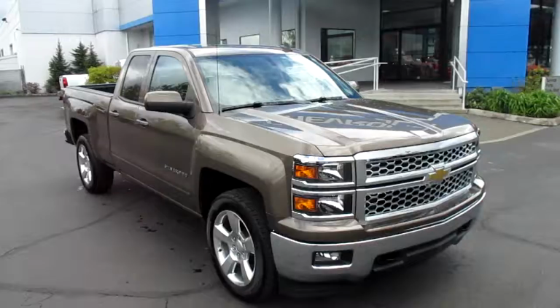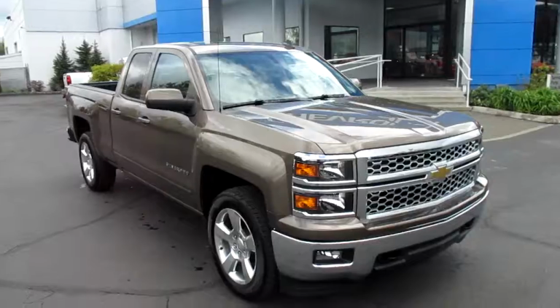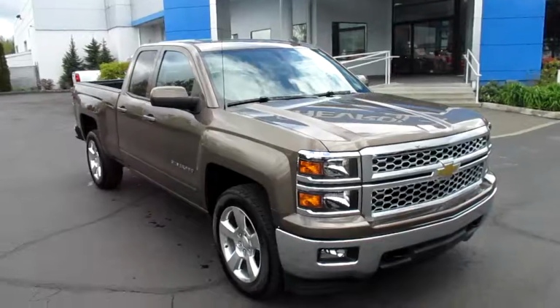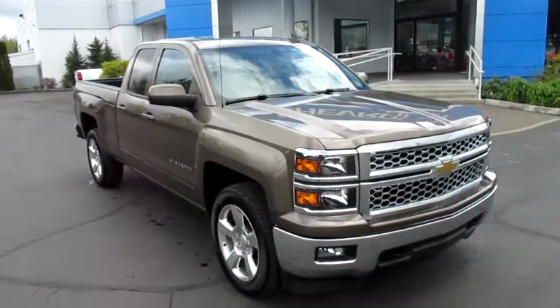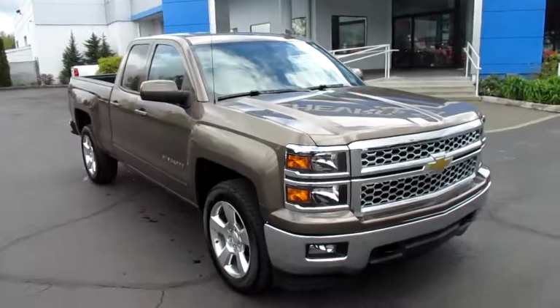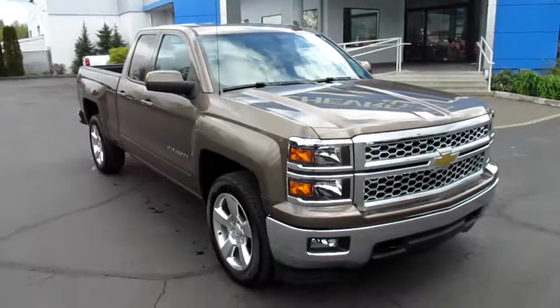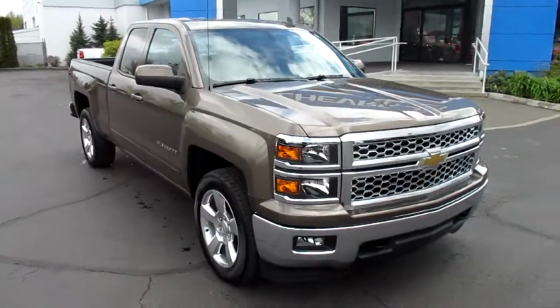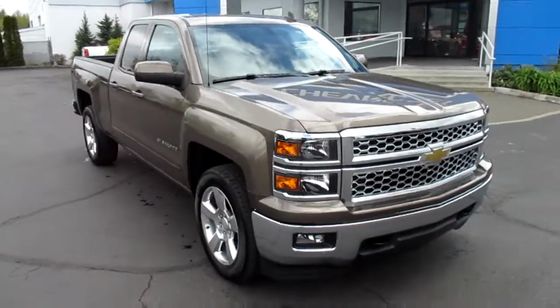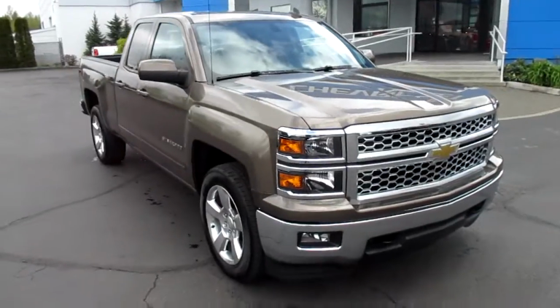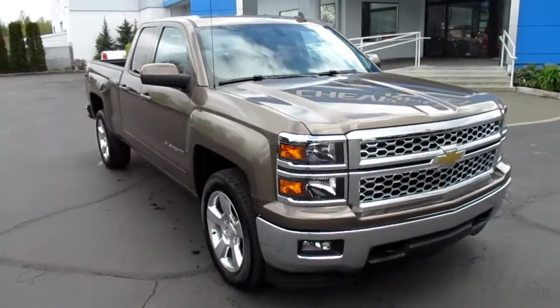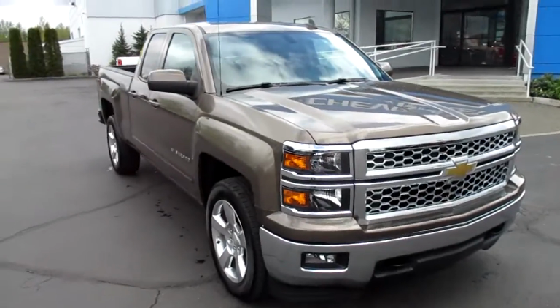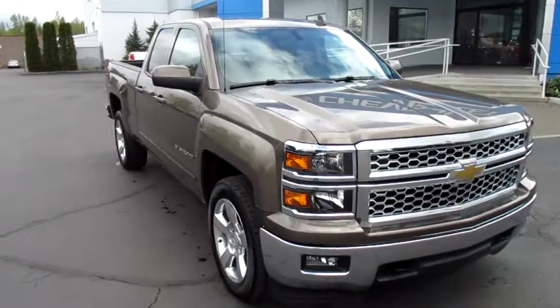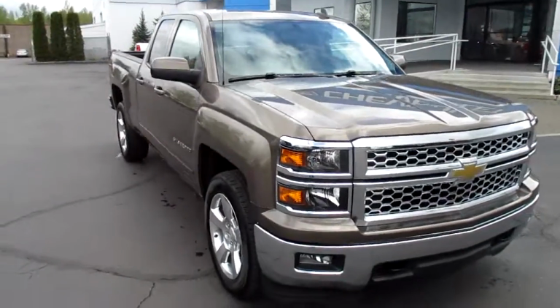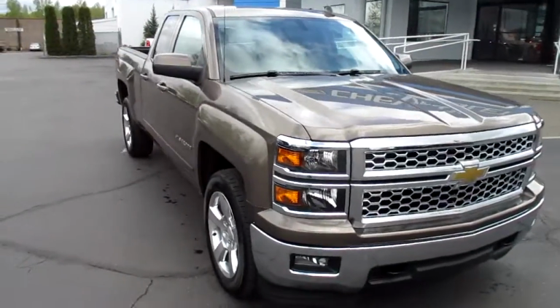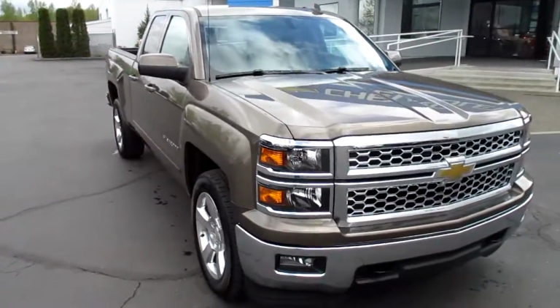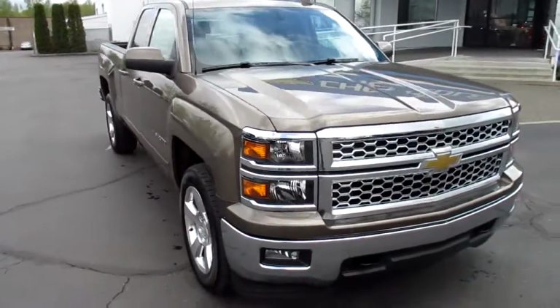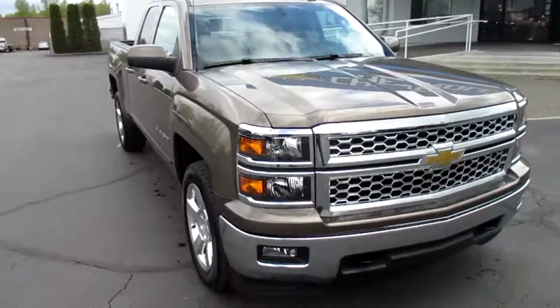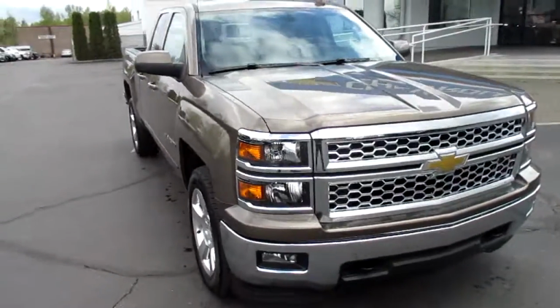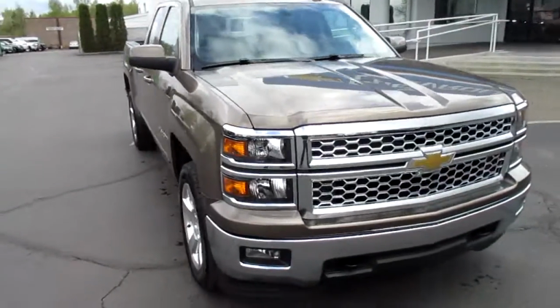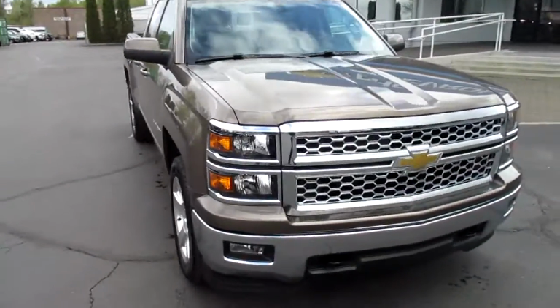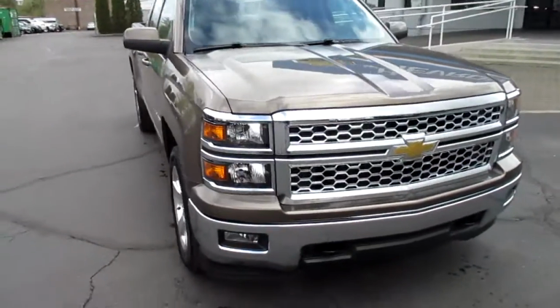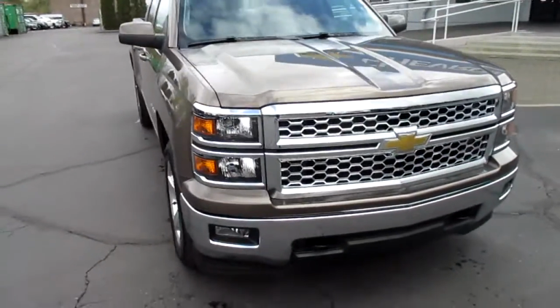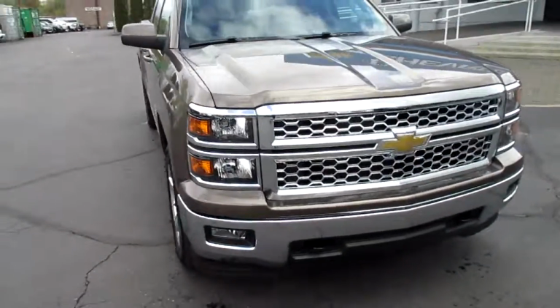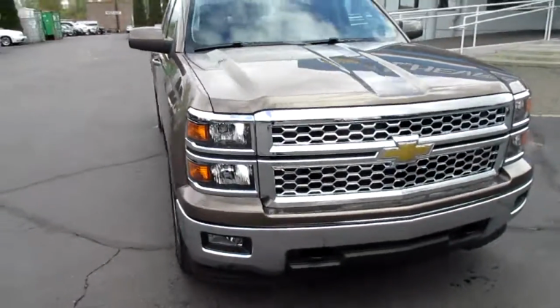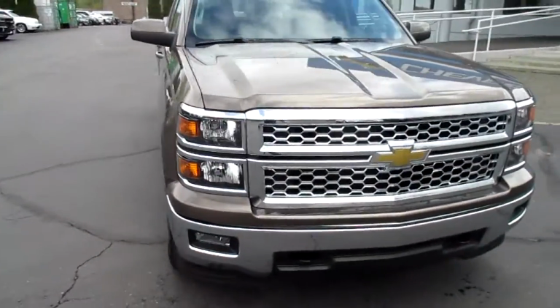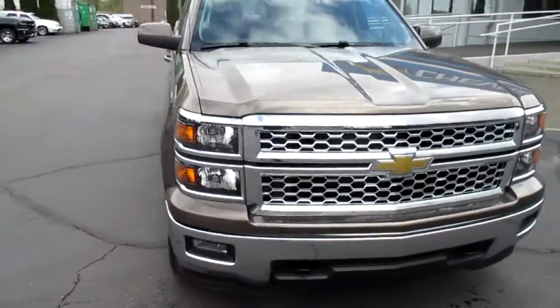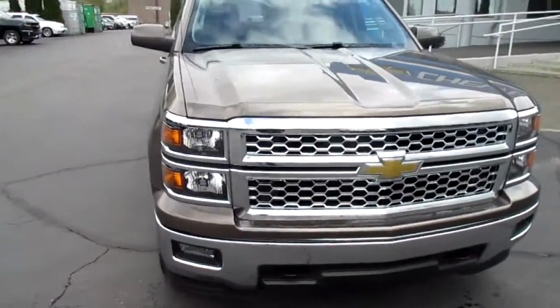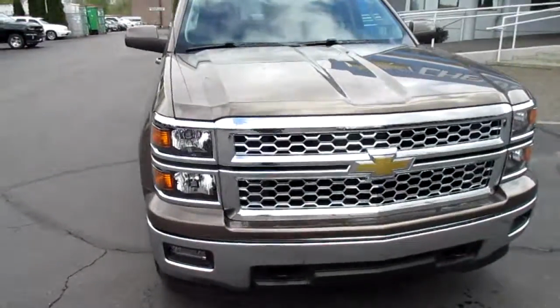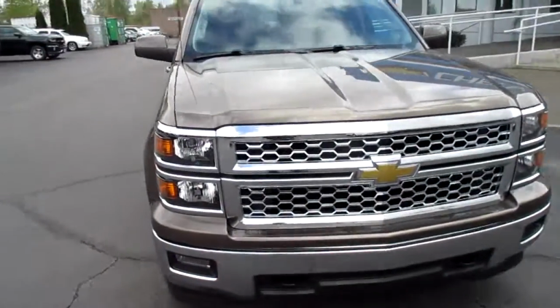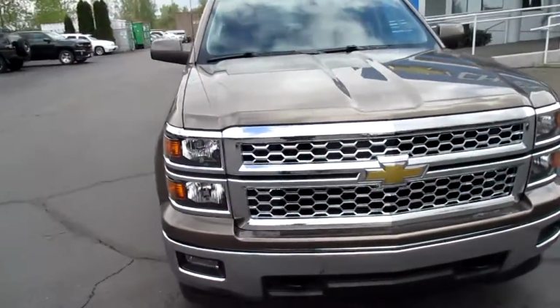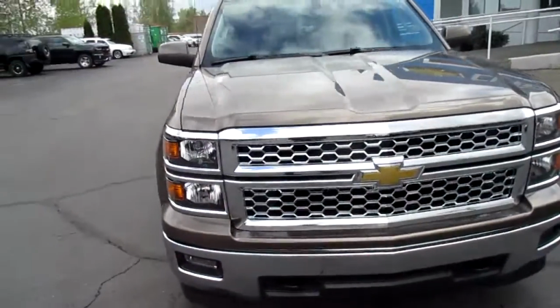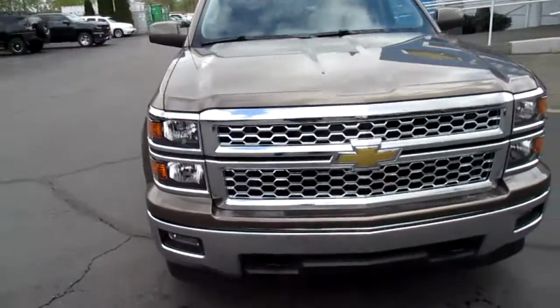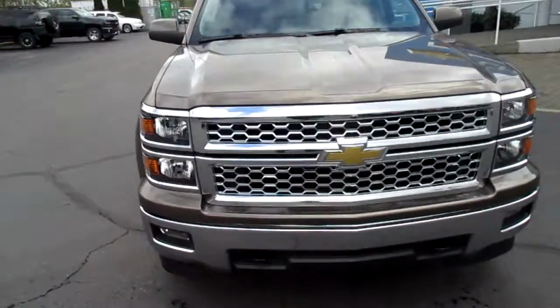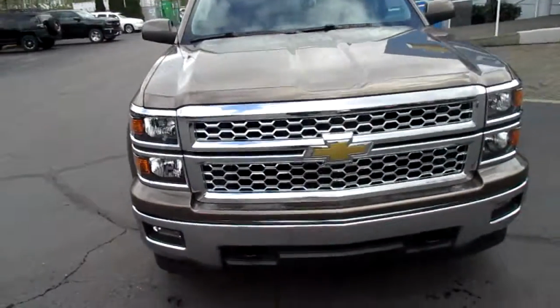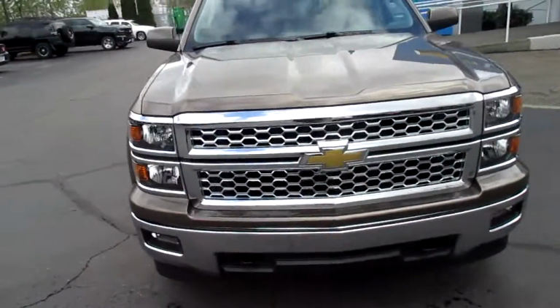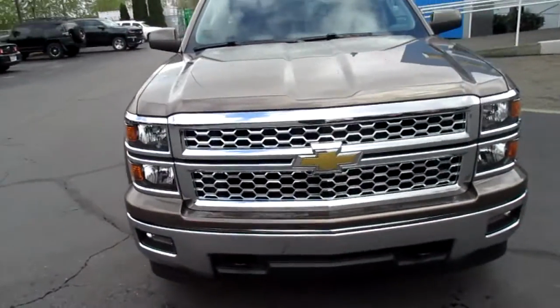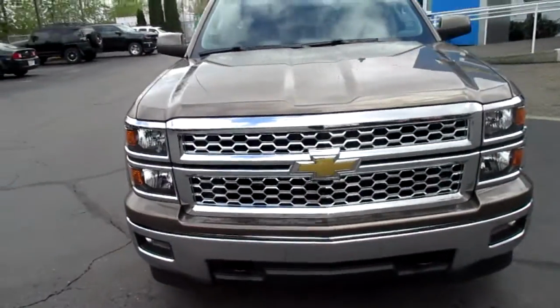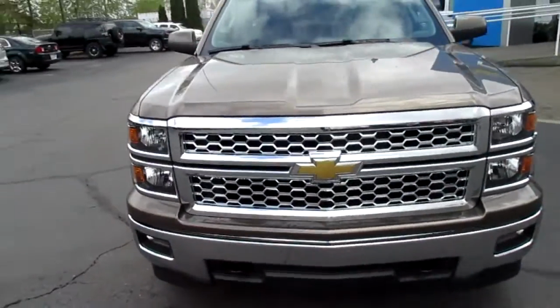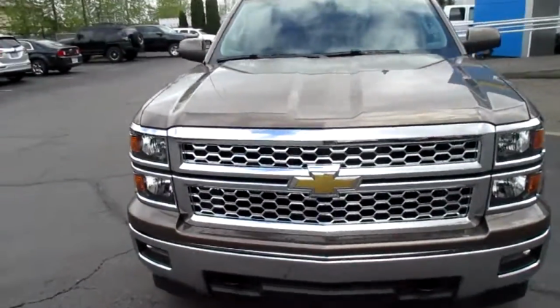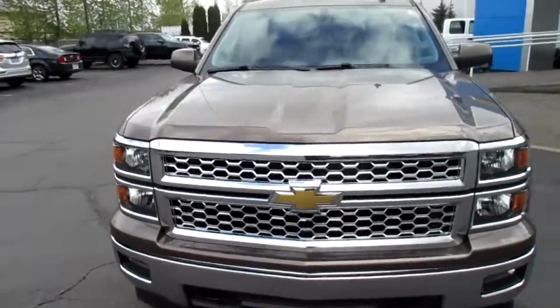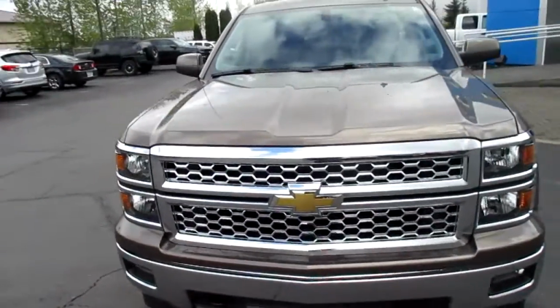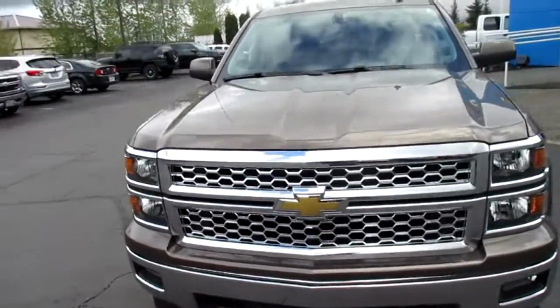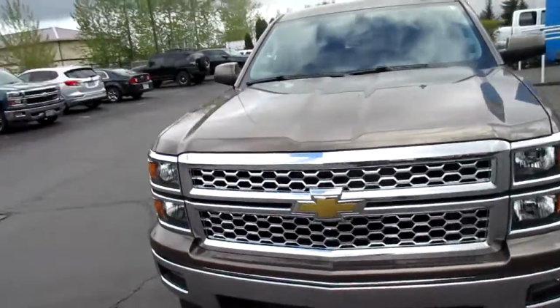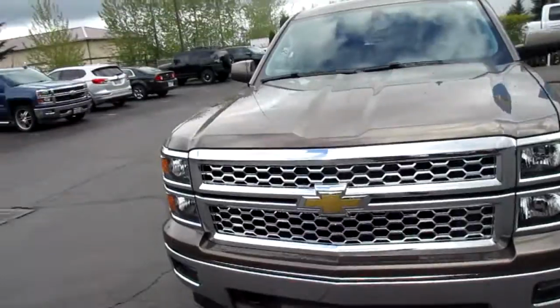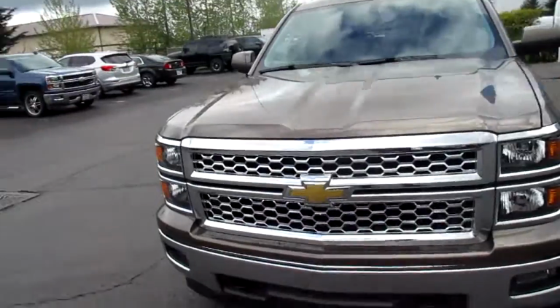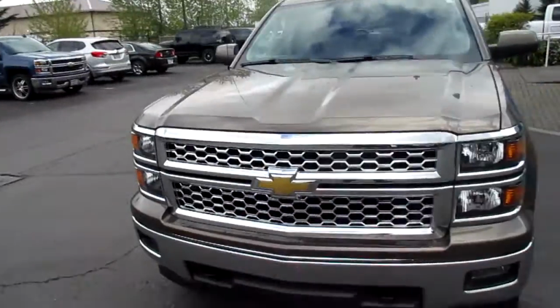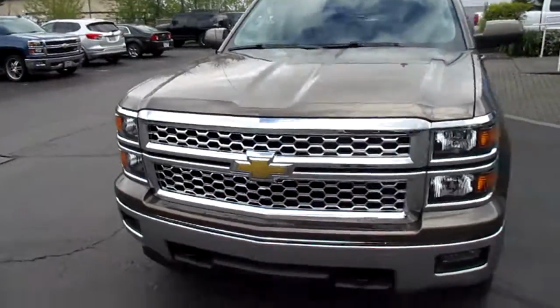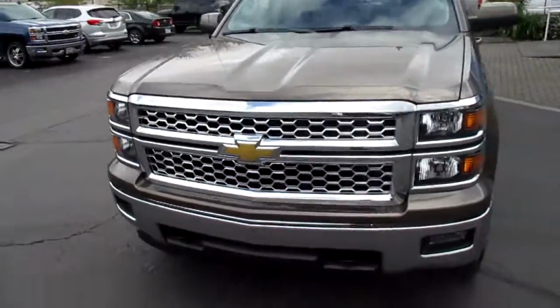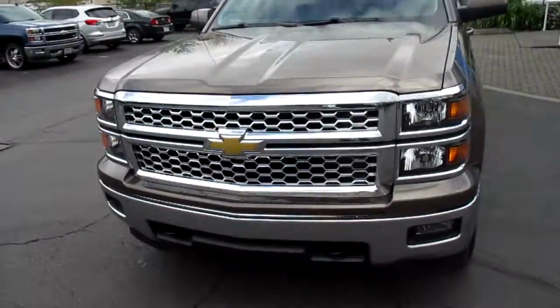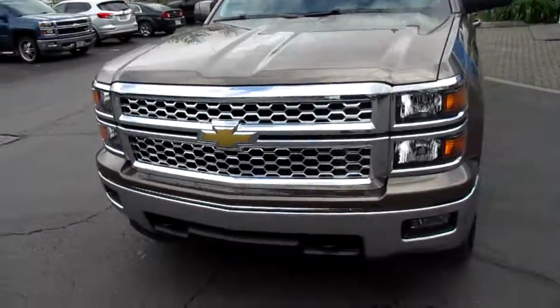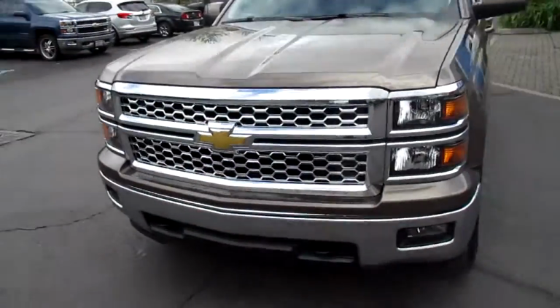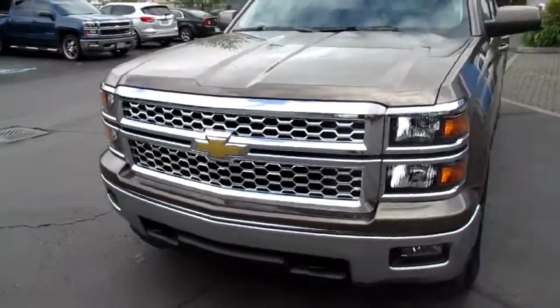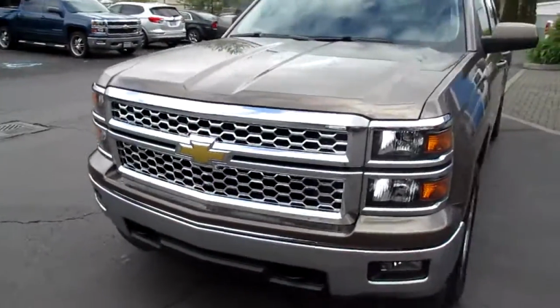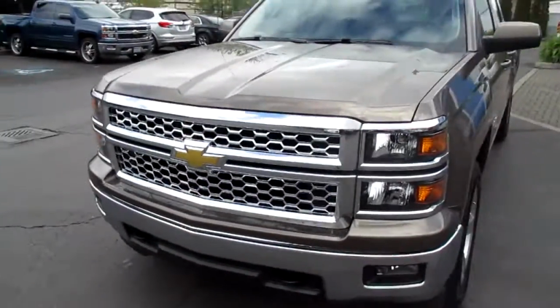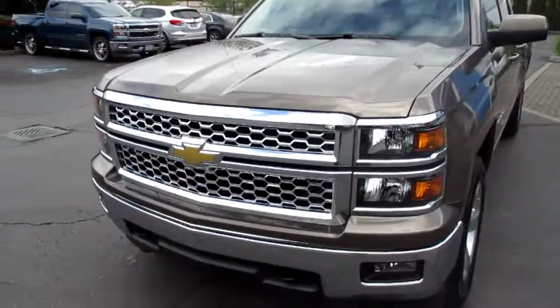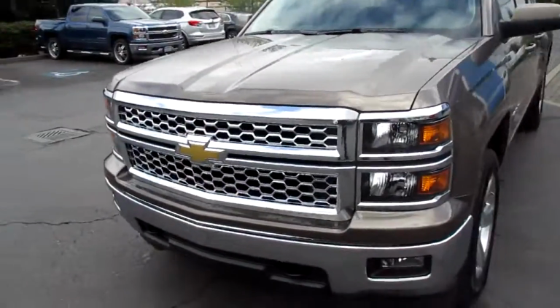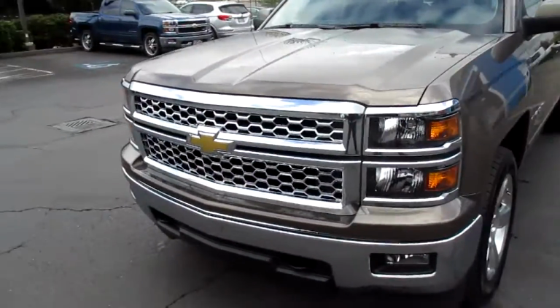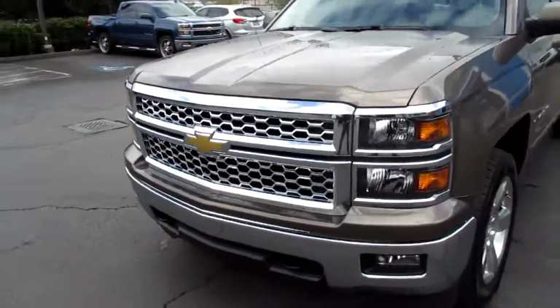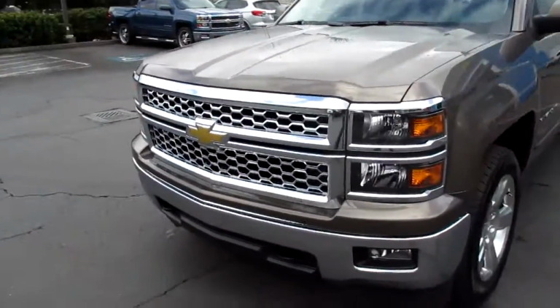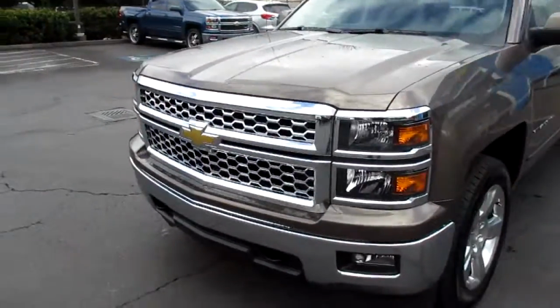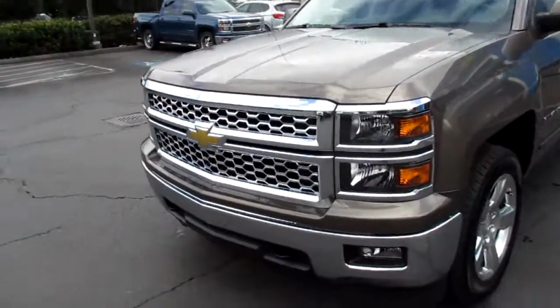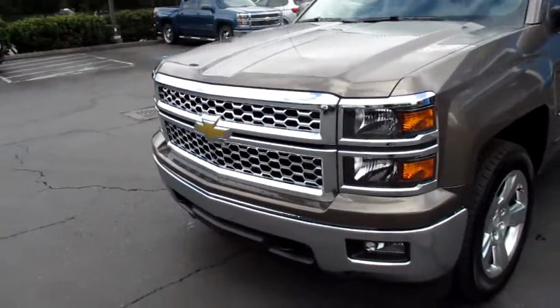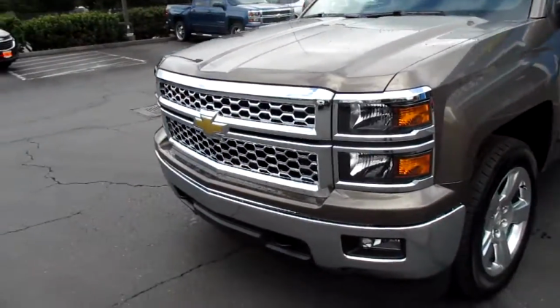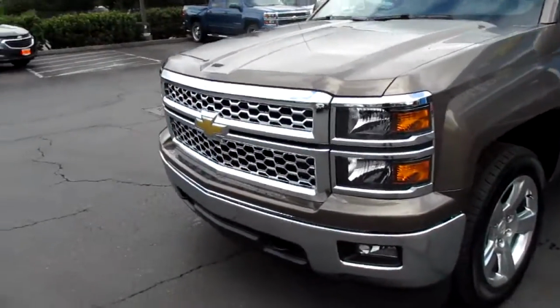Hey there folks, down here at Gamble Motors in Unioncloth, Washington. Today we're showing our 2015 Chevy Silverado 1500 LT.